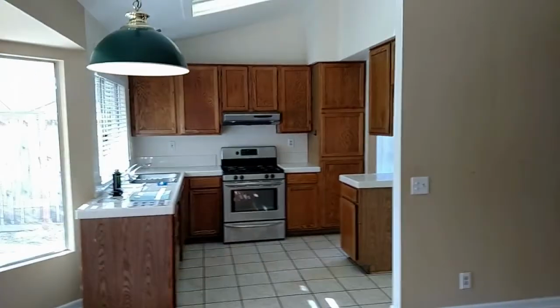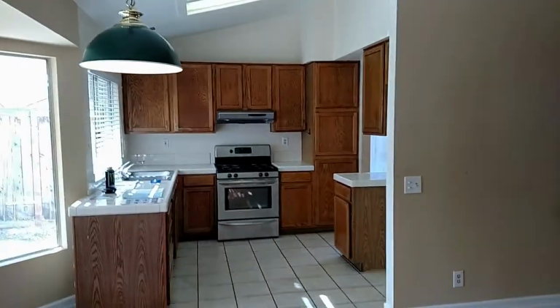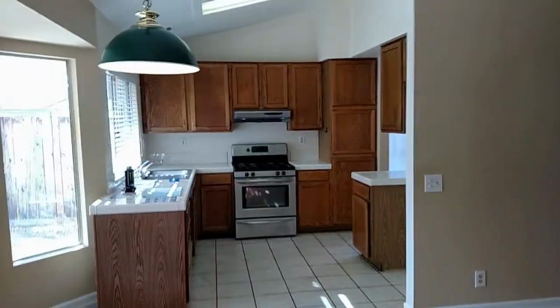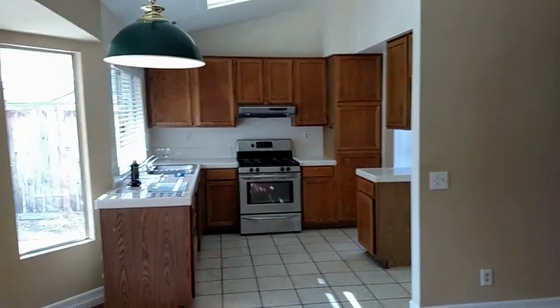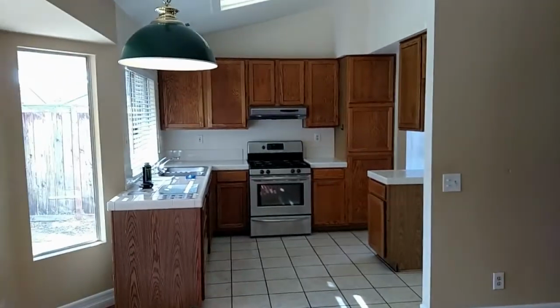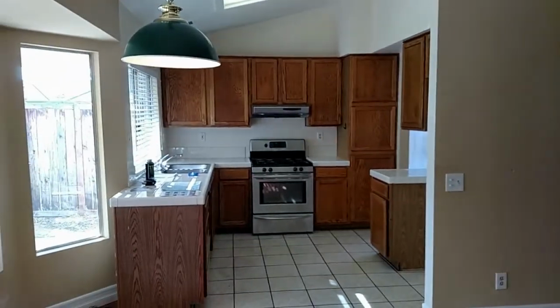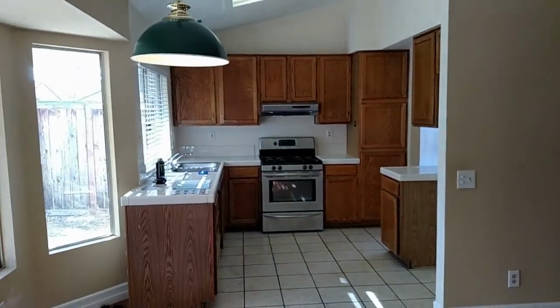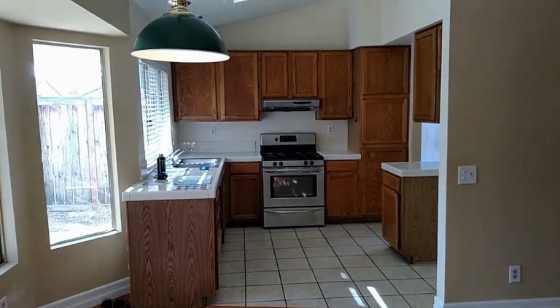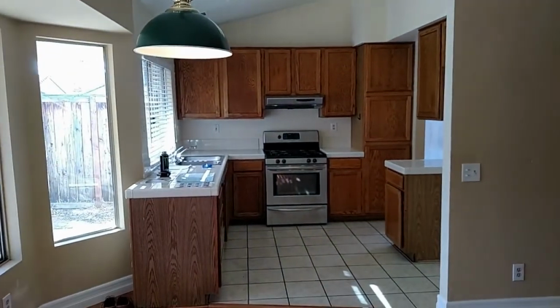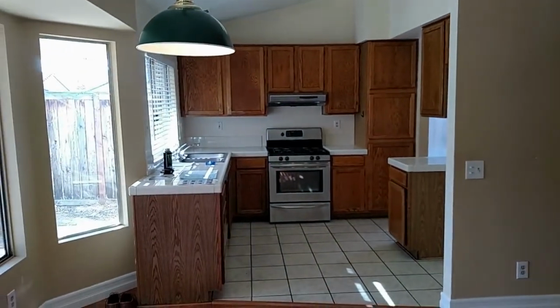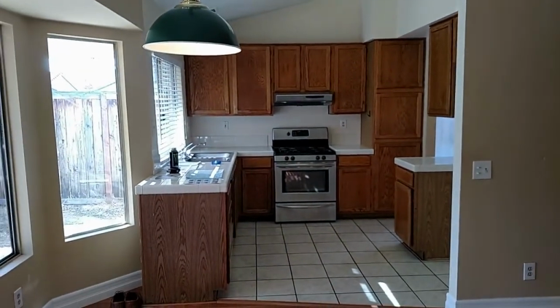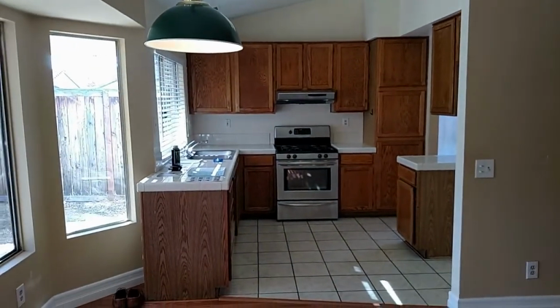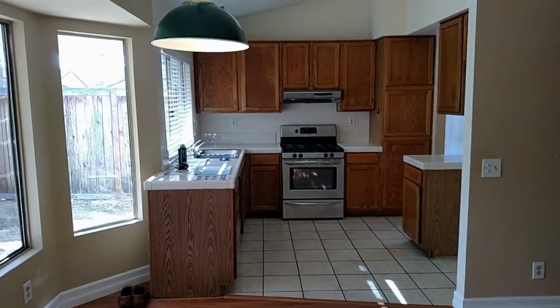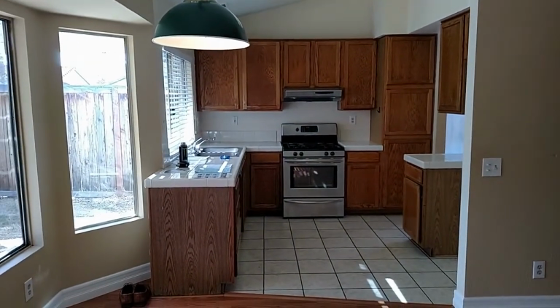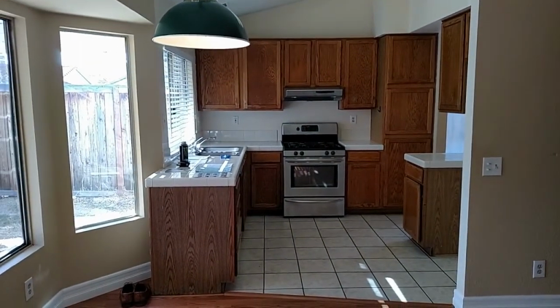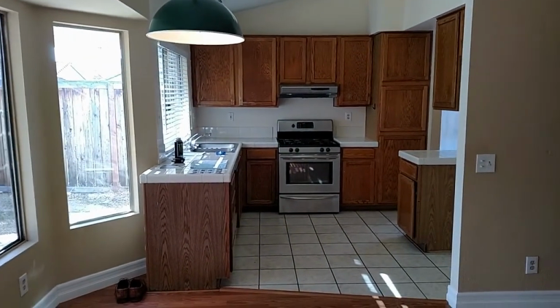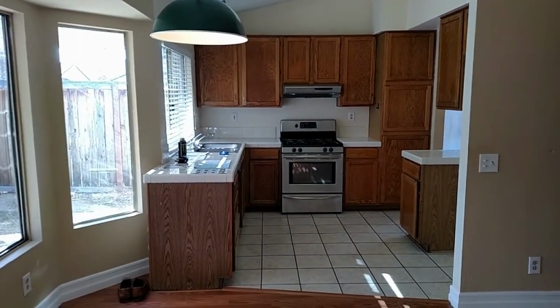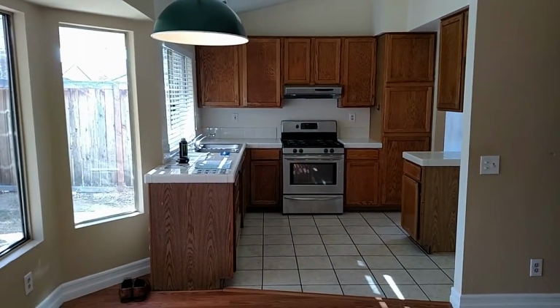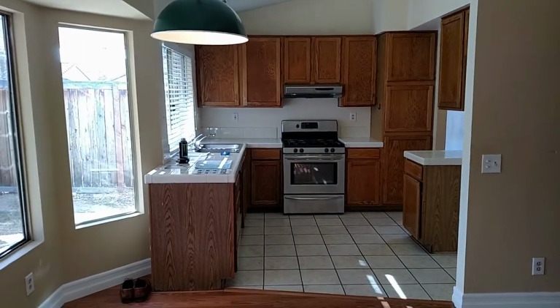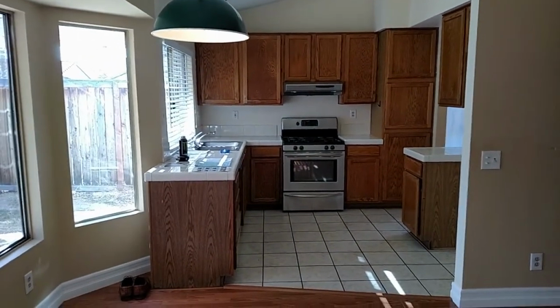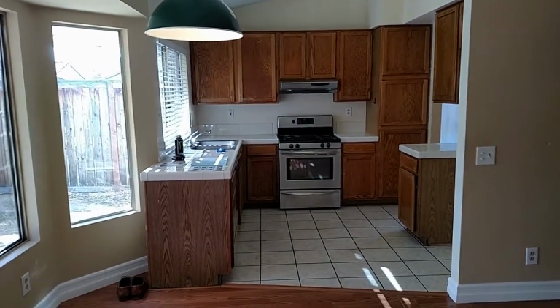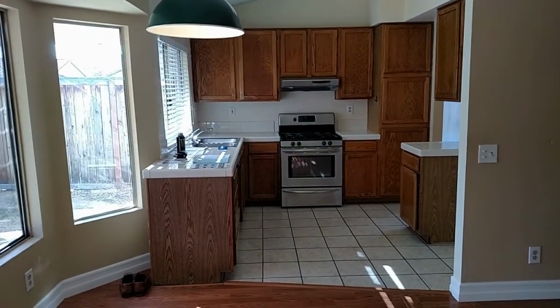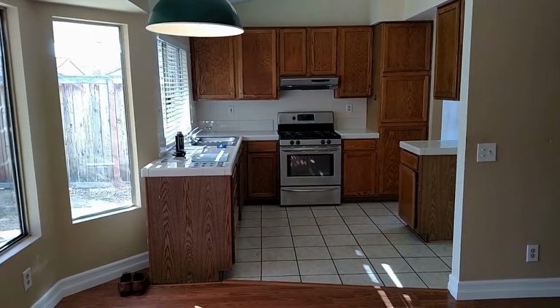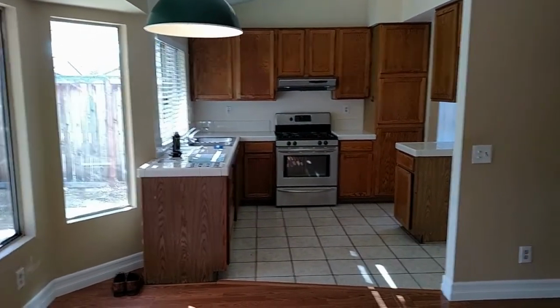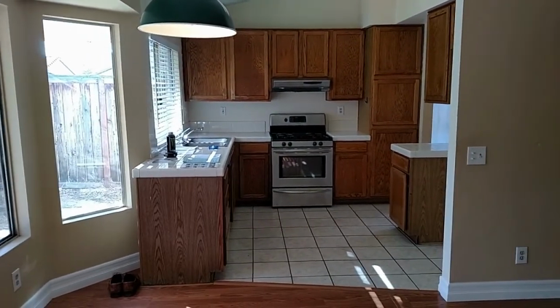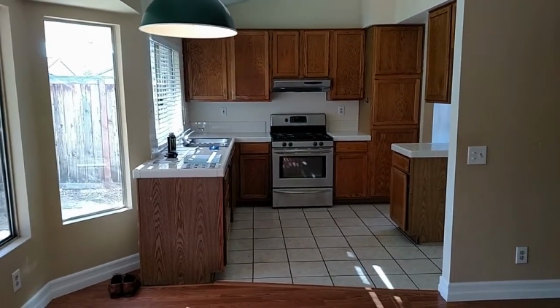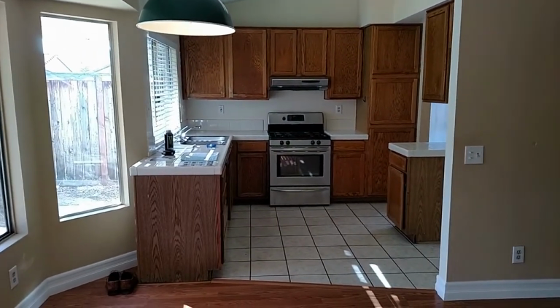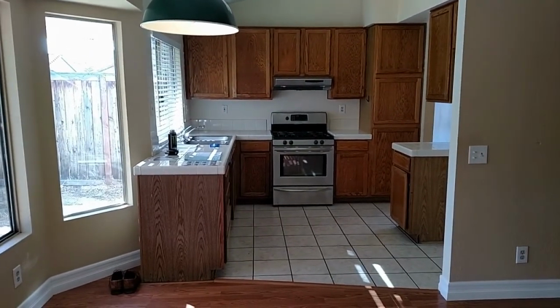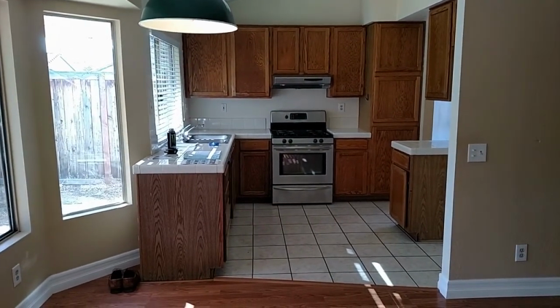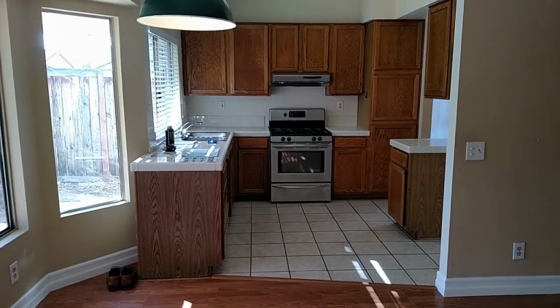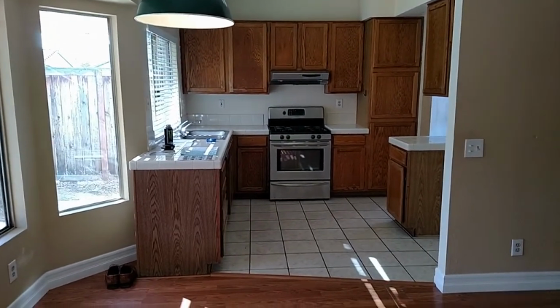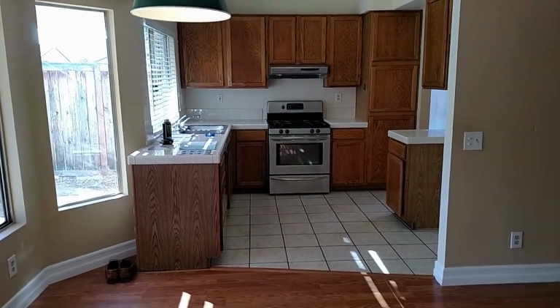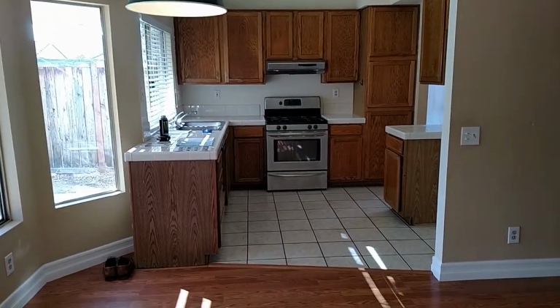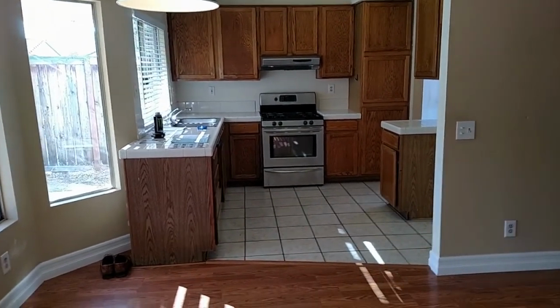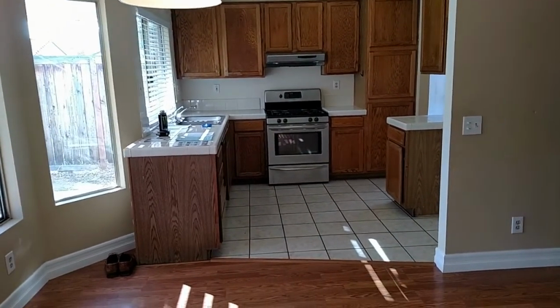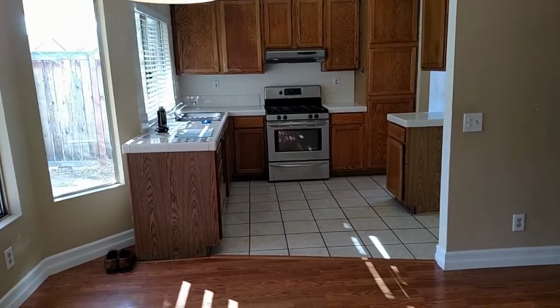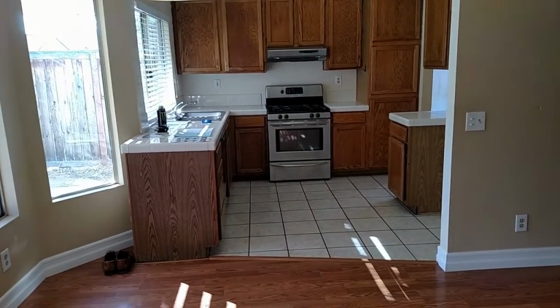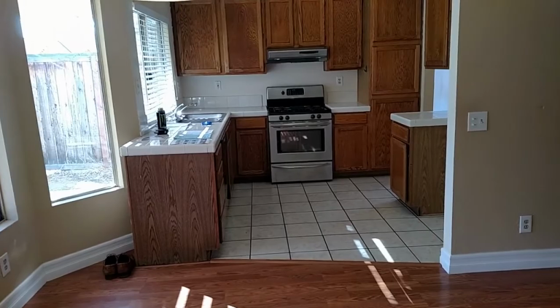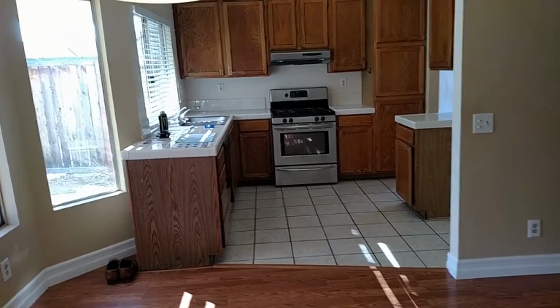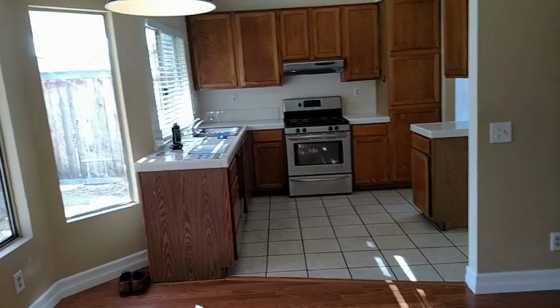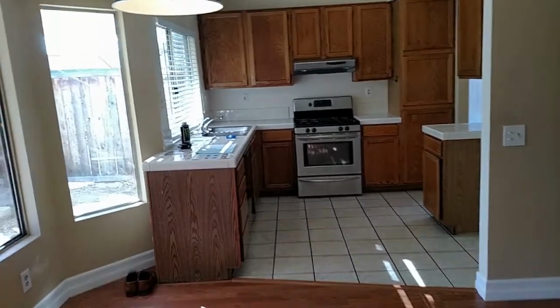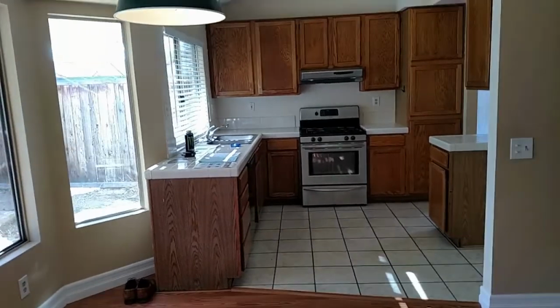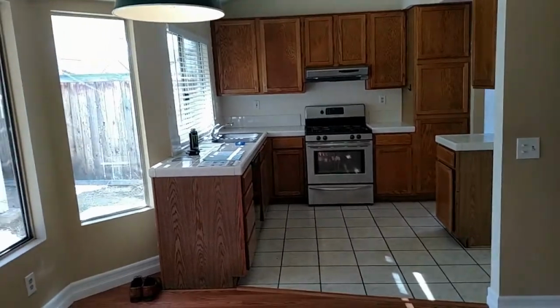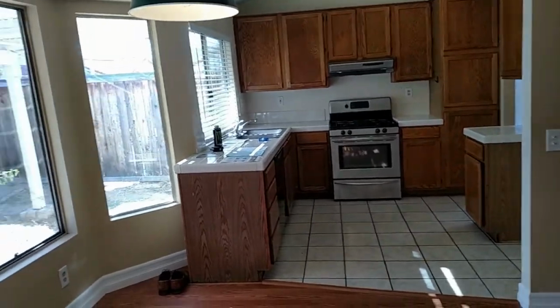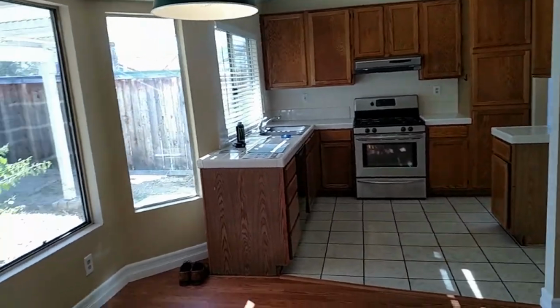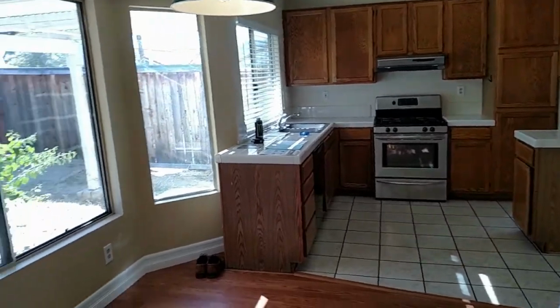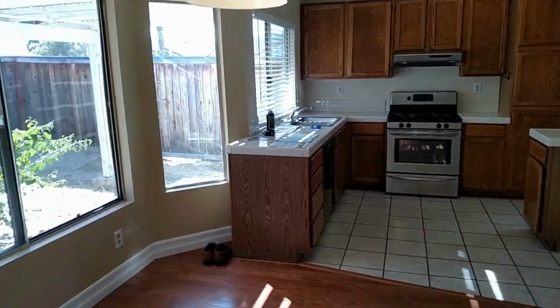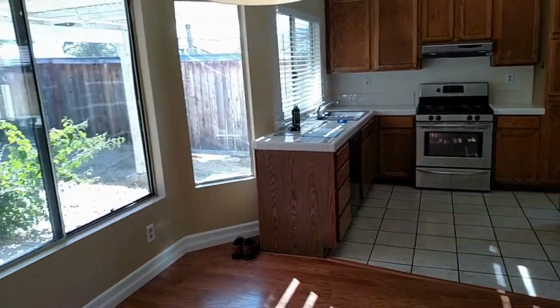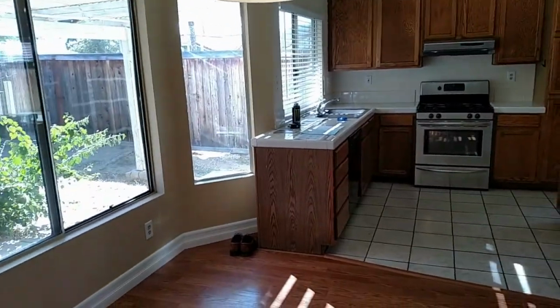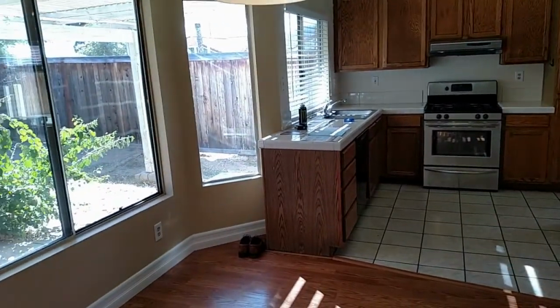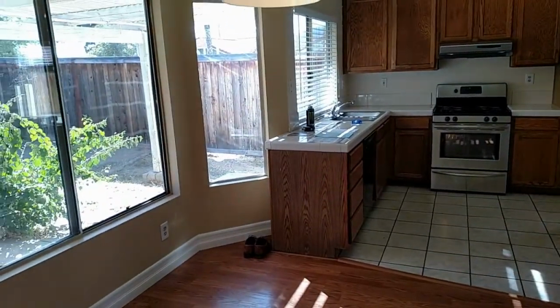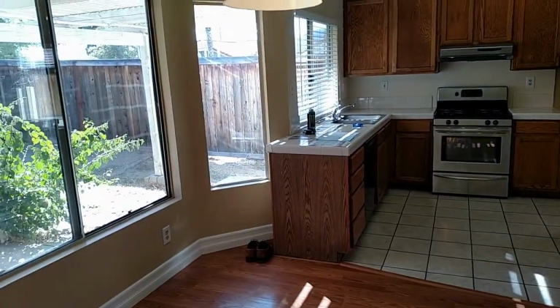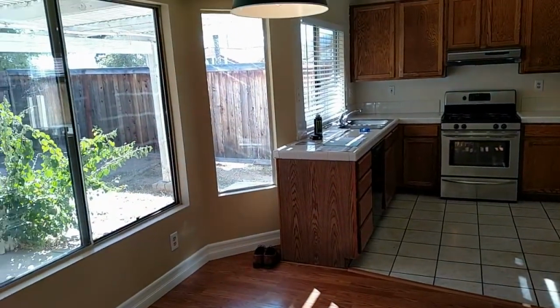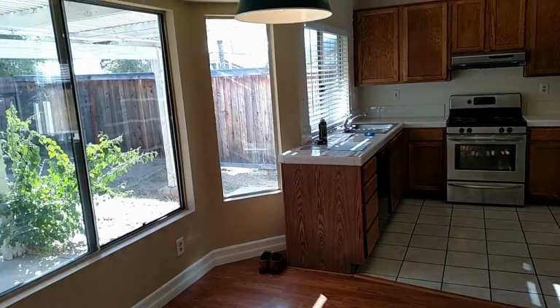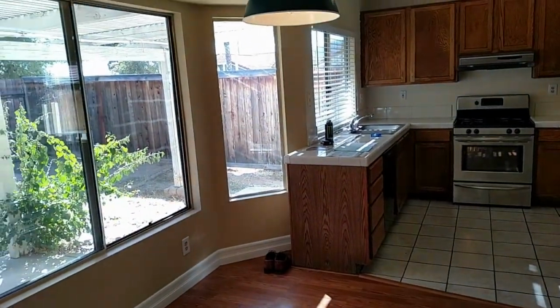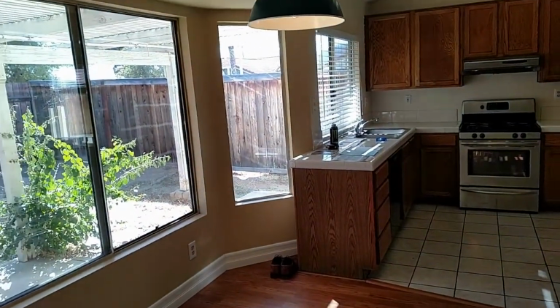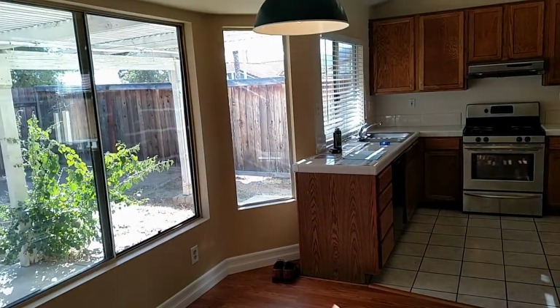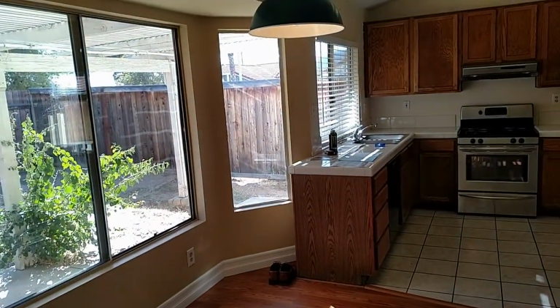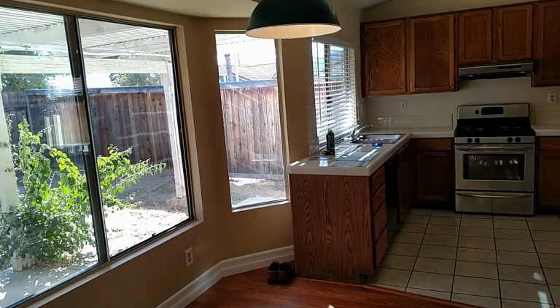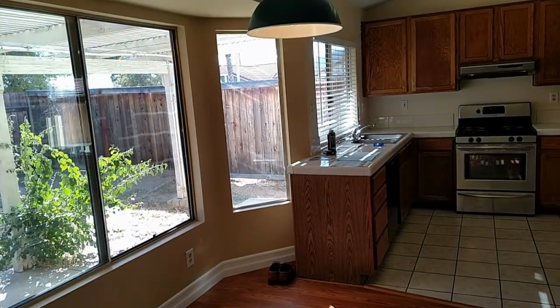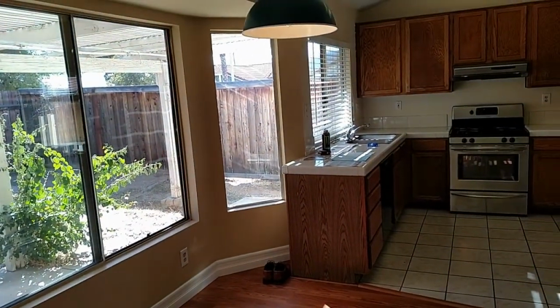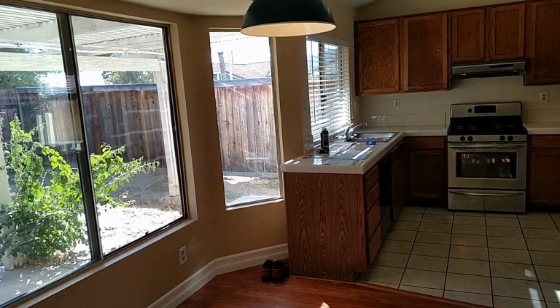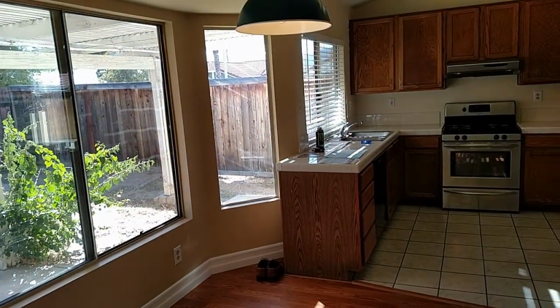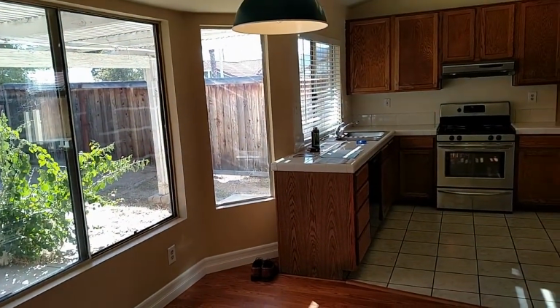Nice little kitchen — gas range is included, there is a dishwasher, and garbage disposal.